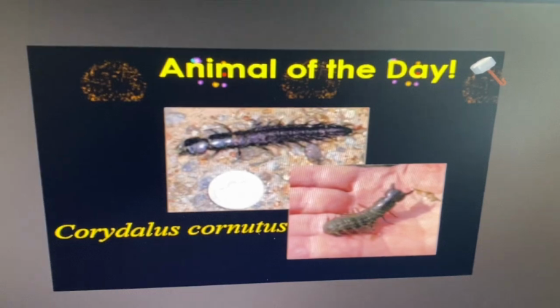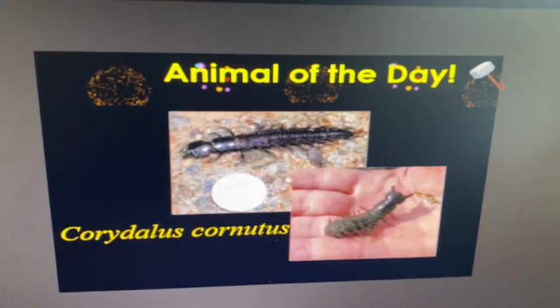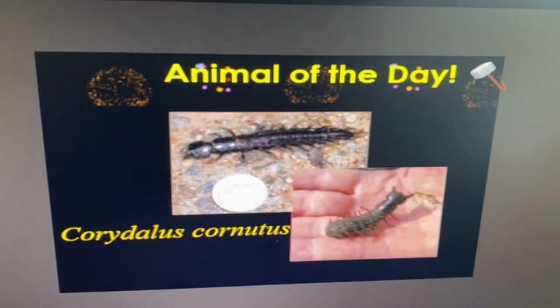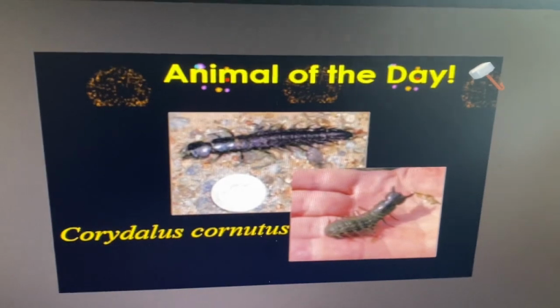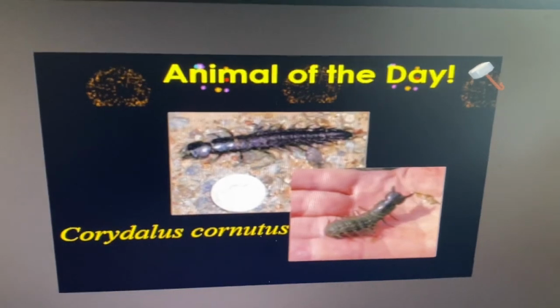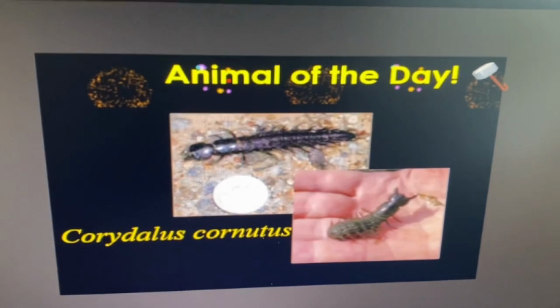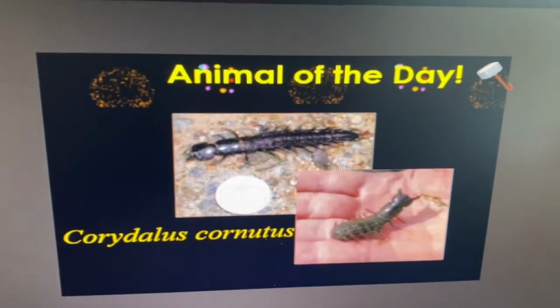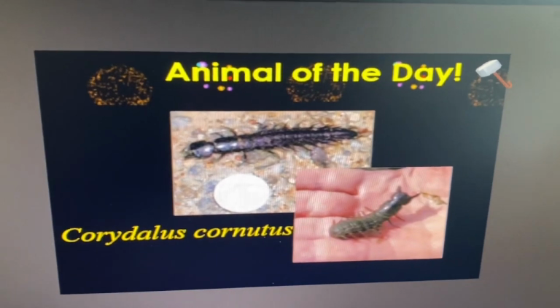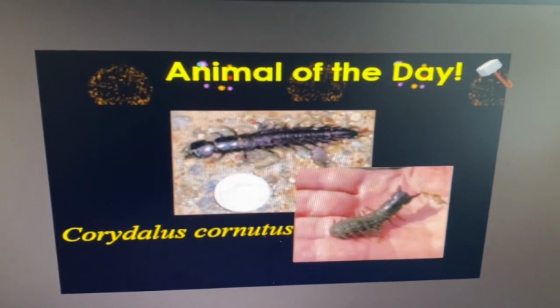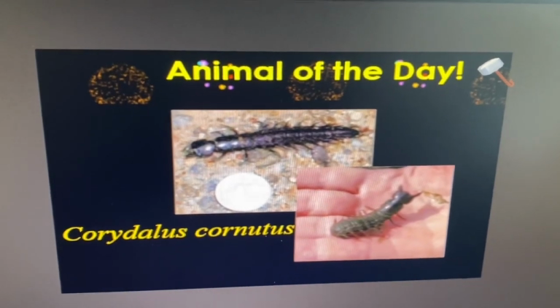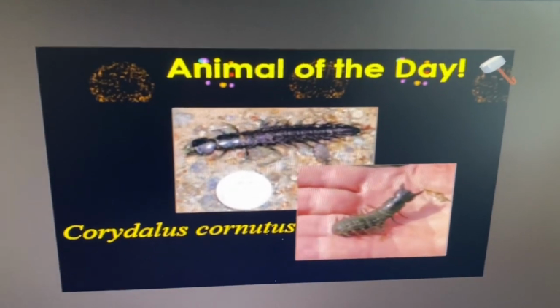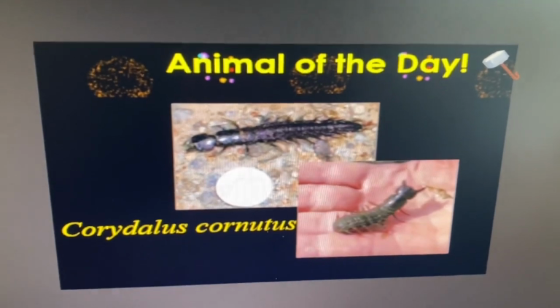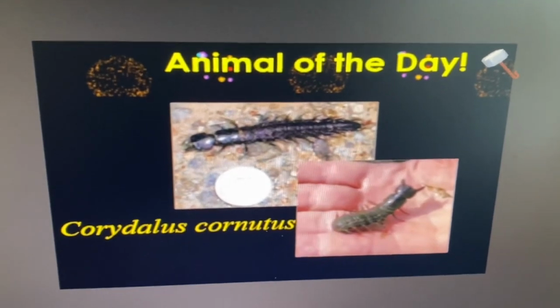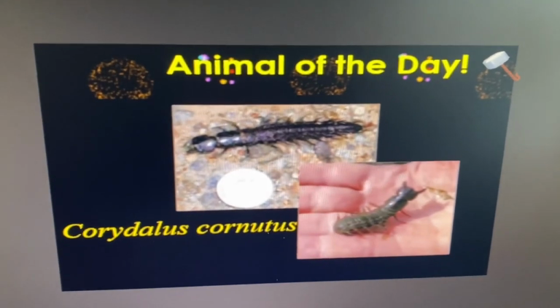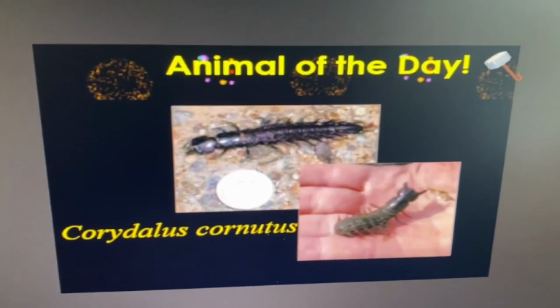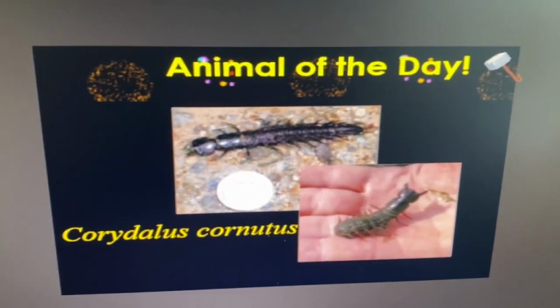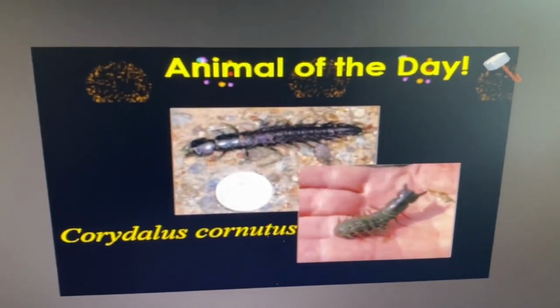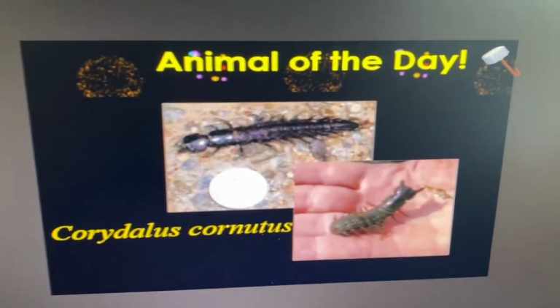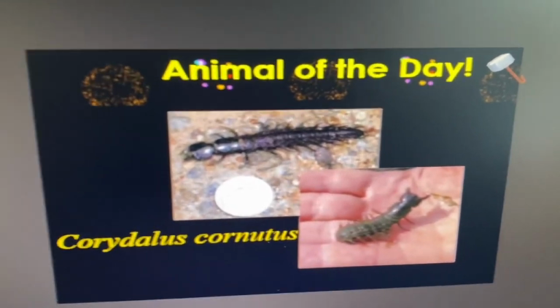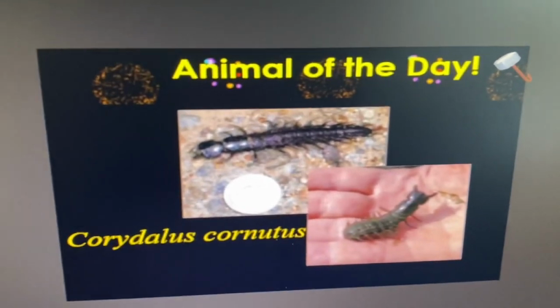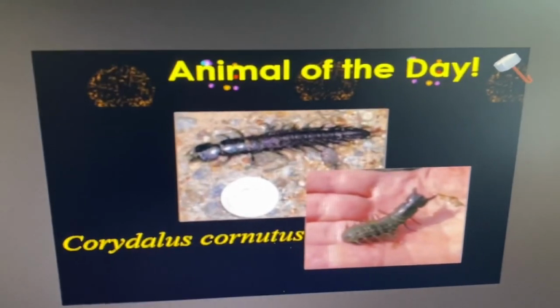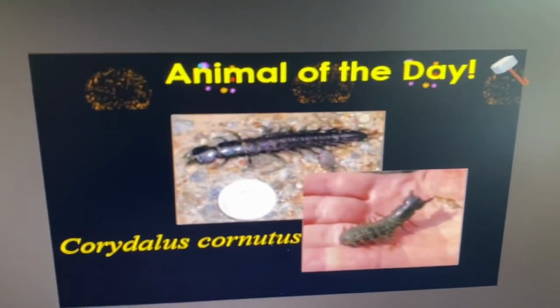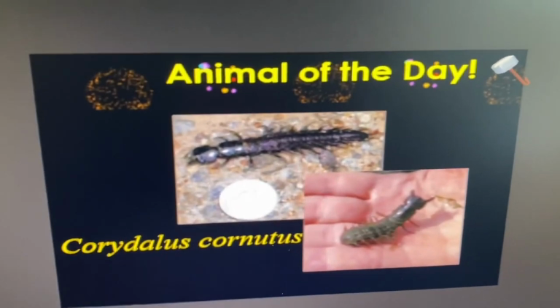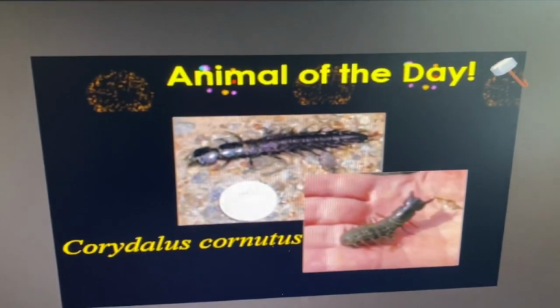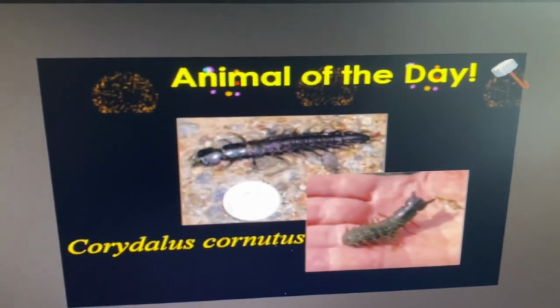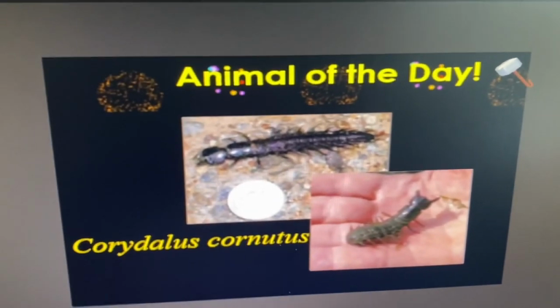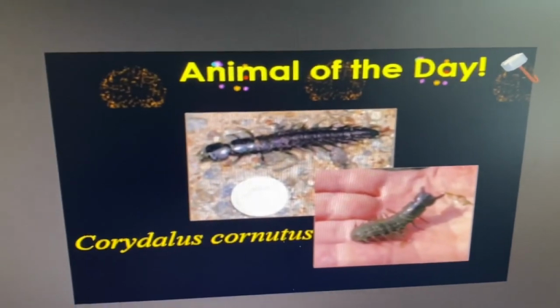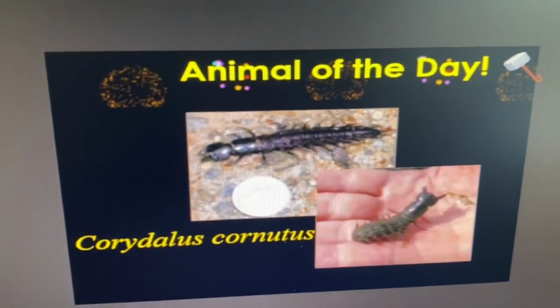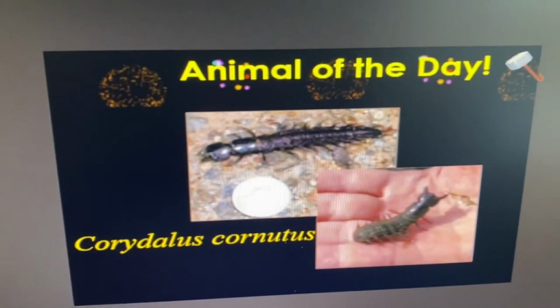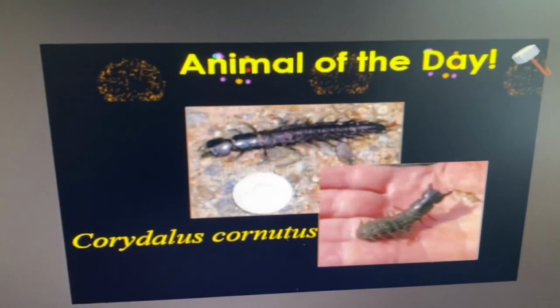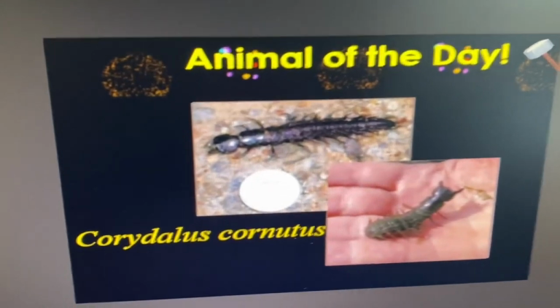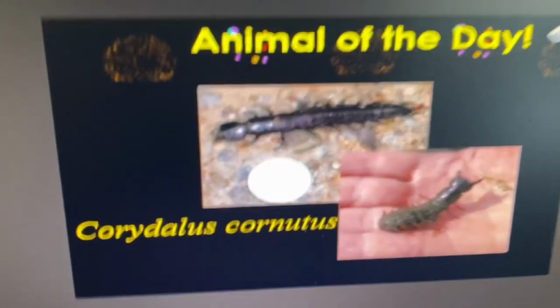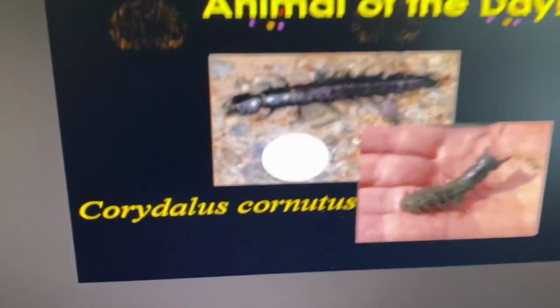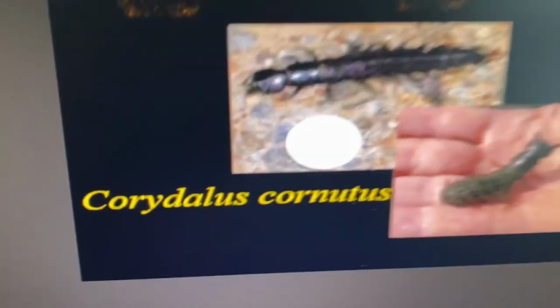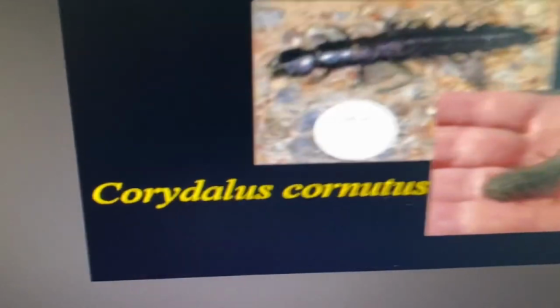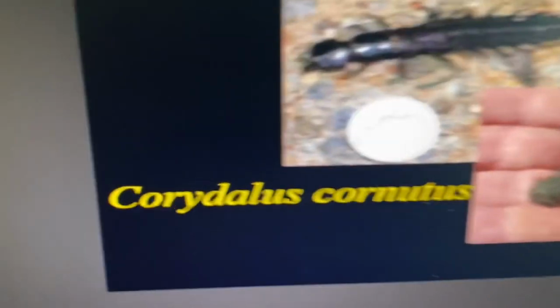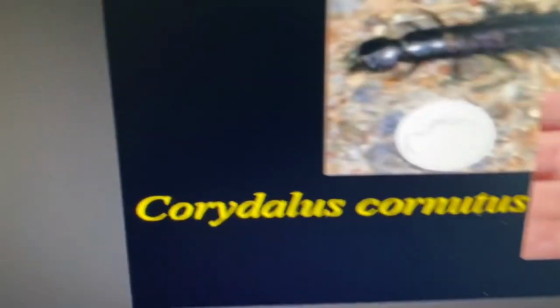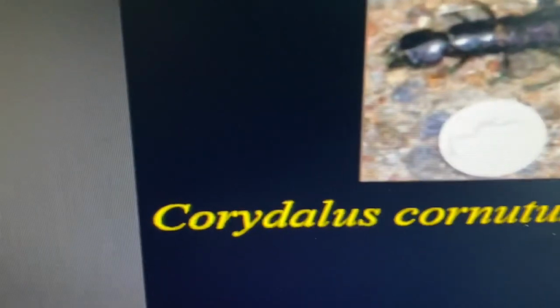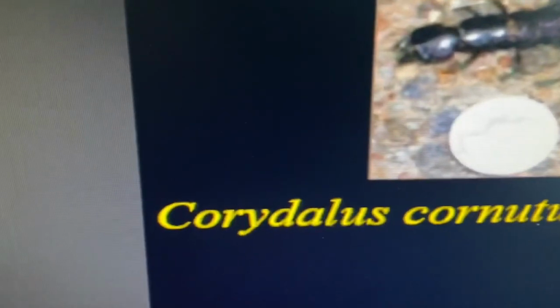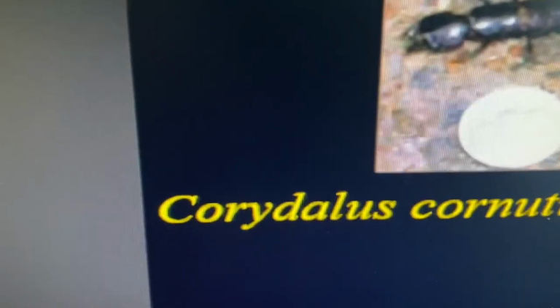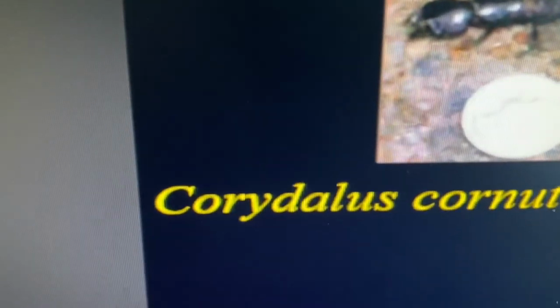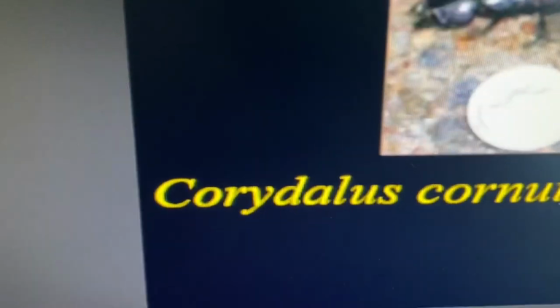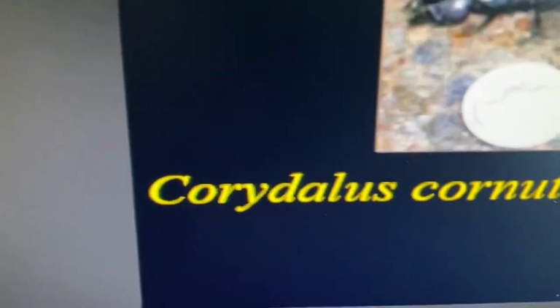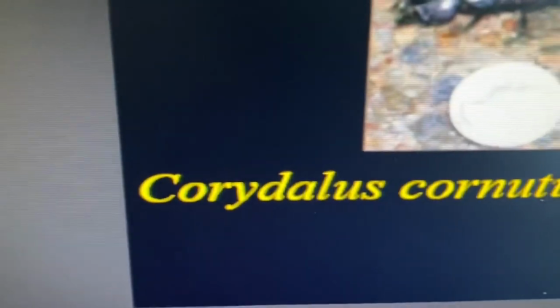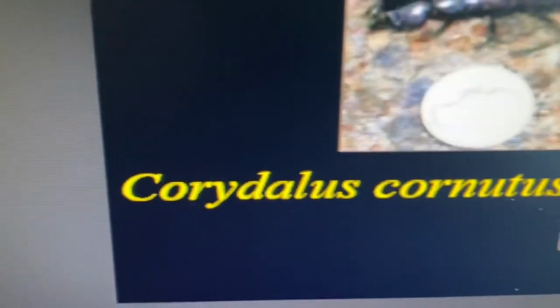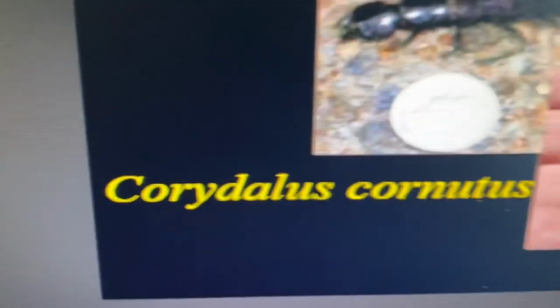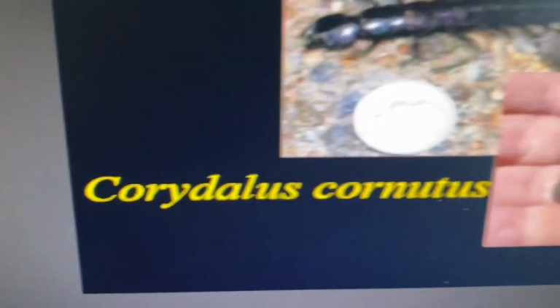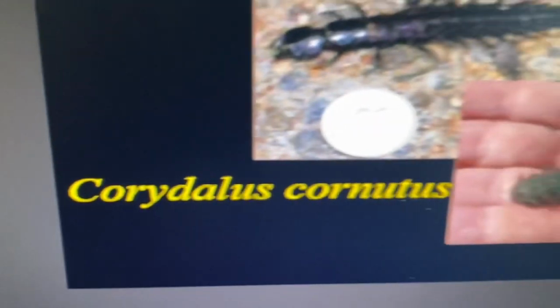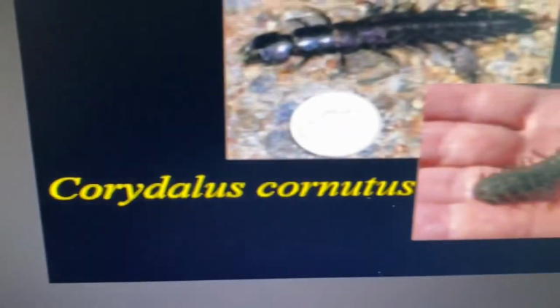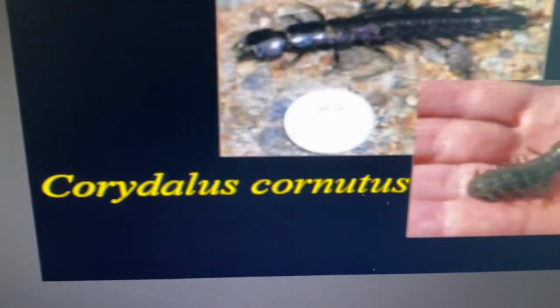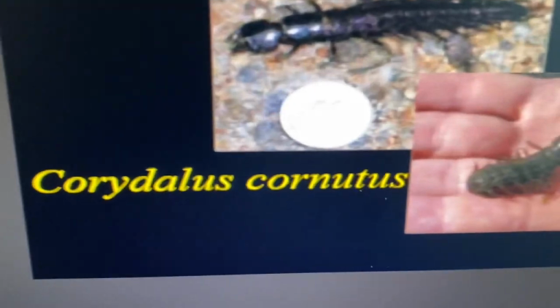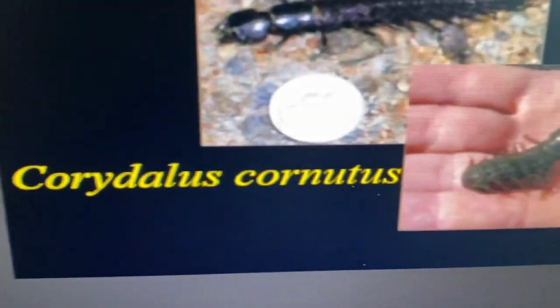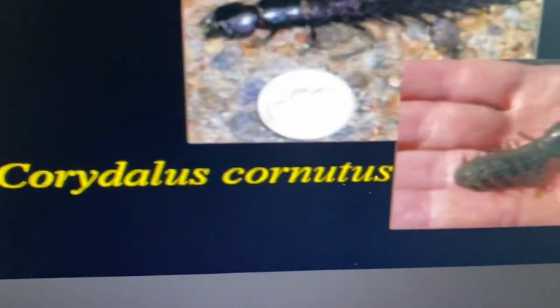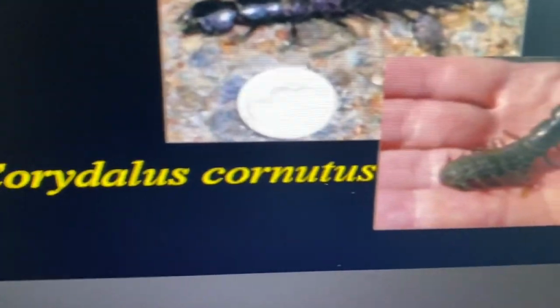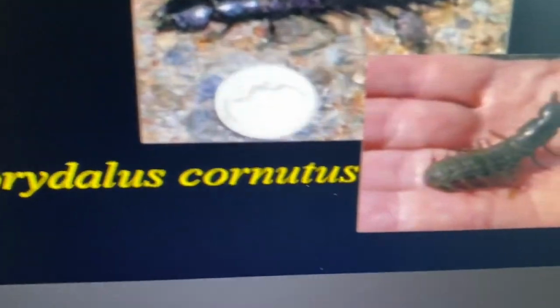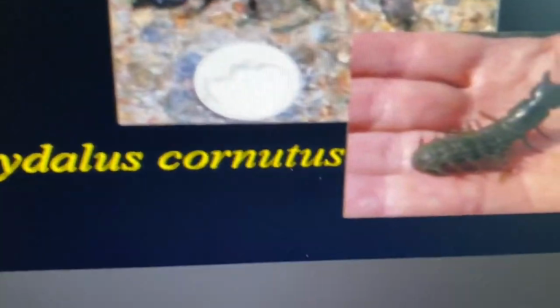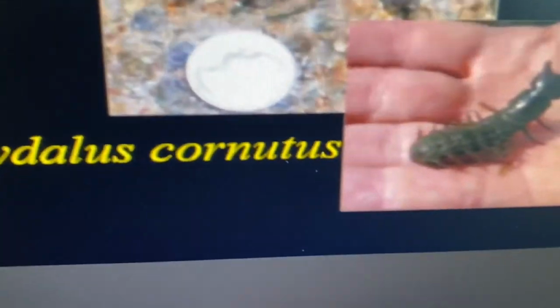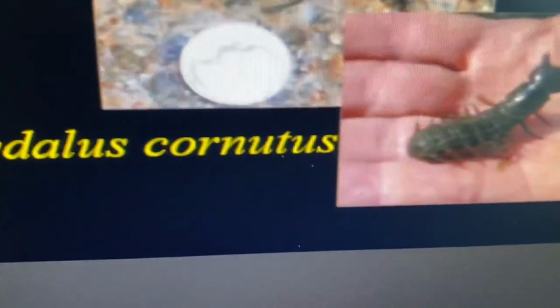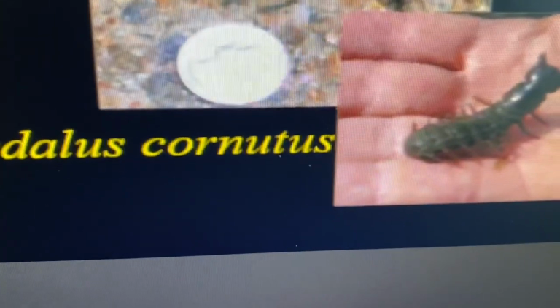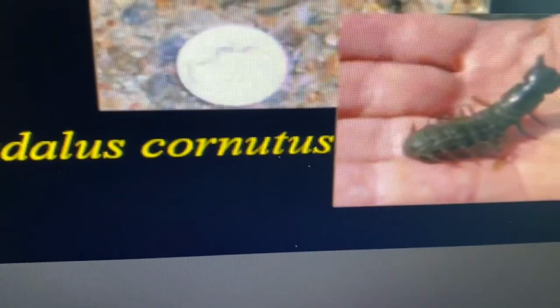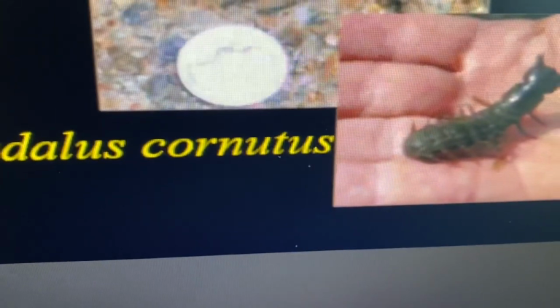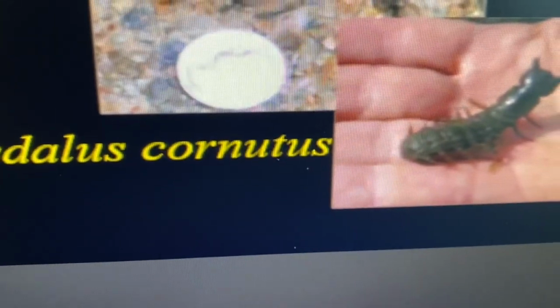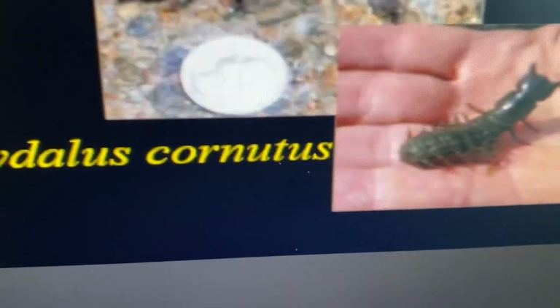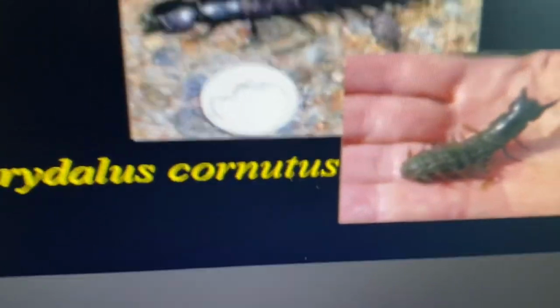All right friends, it's time for the animal of the day. Today's animal of the day is Corydalus cornutus.